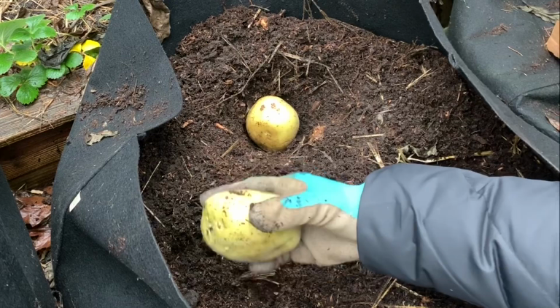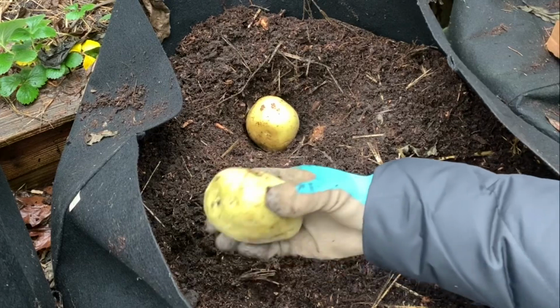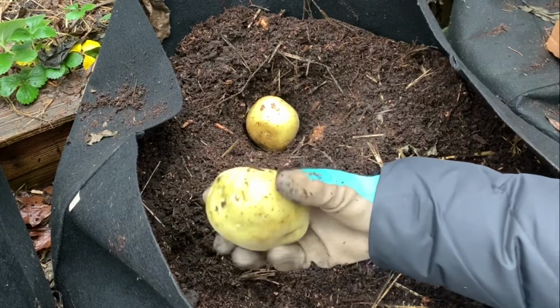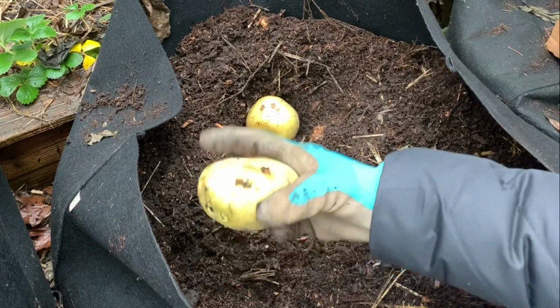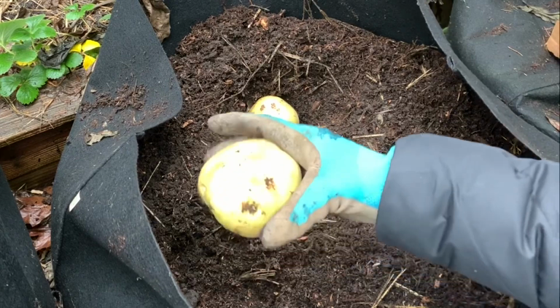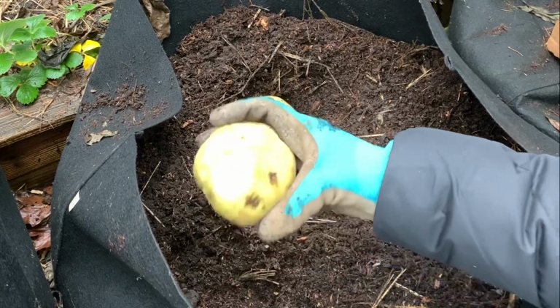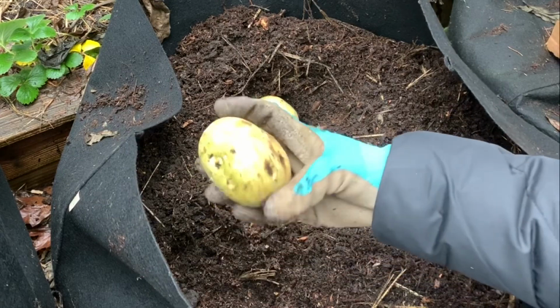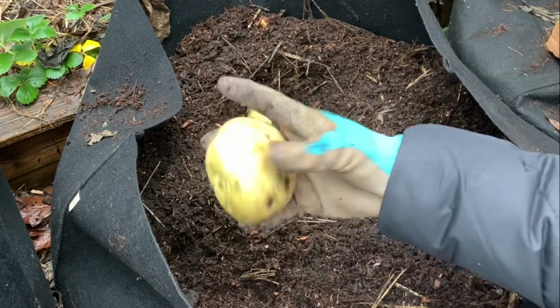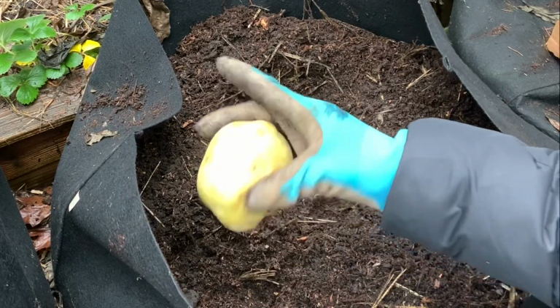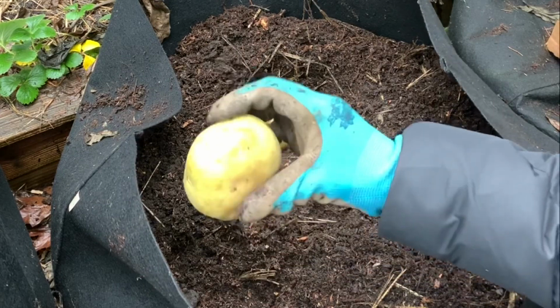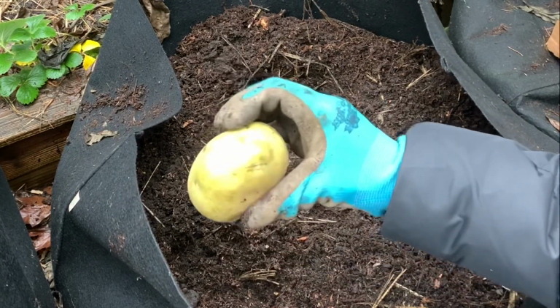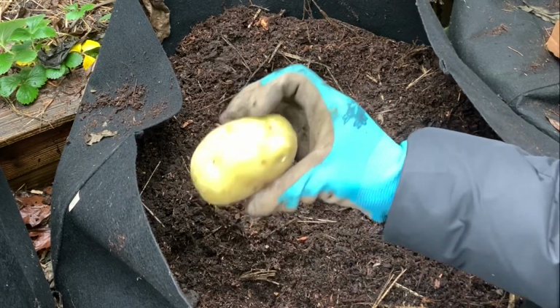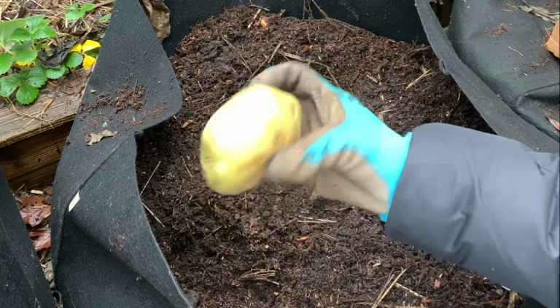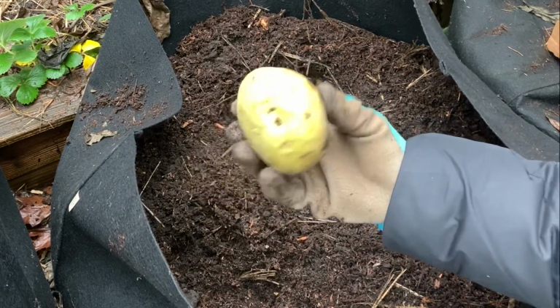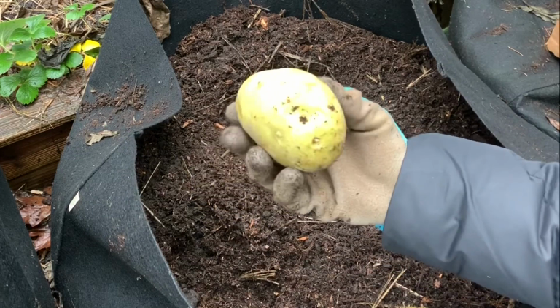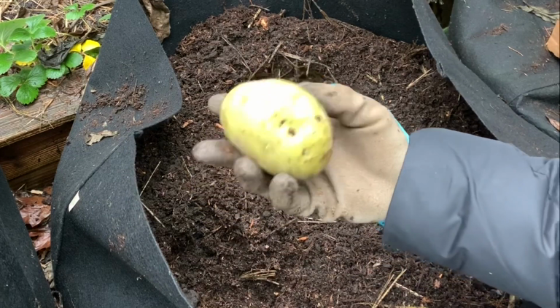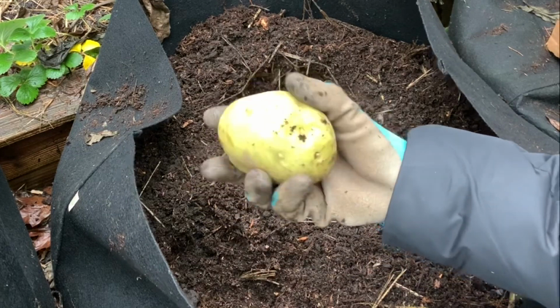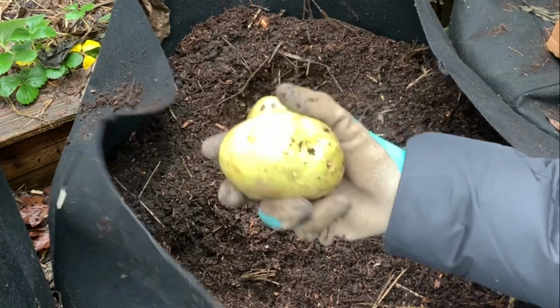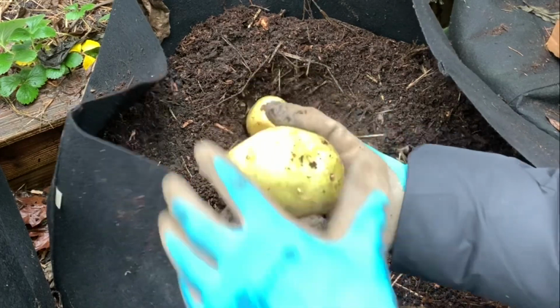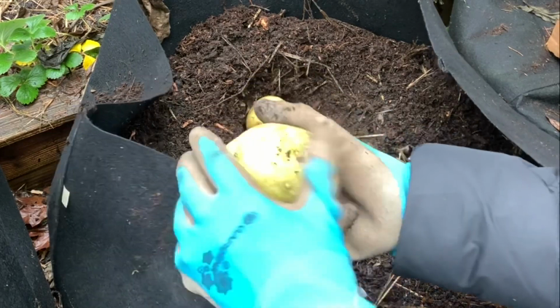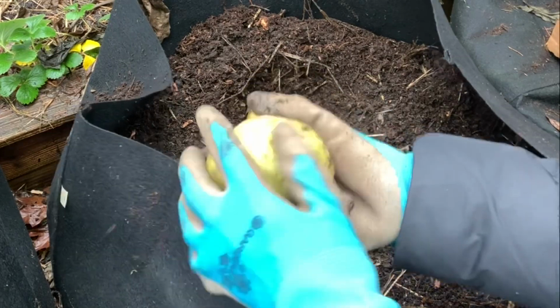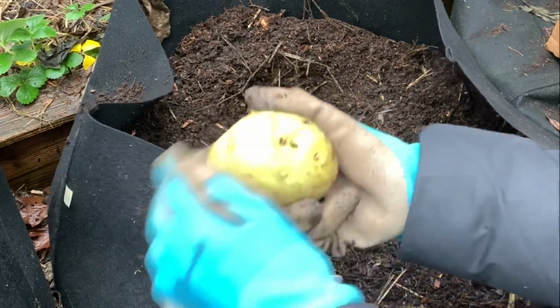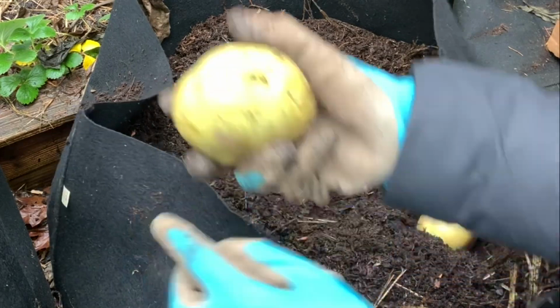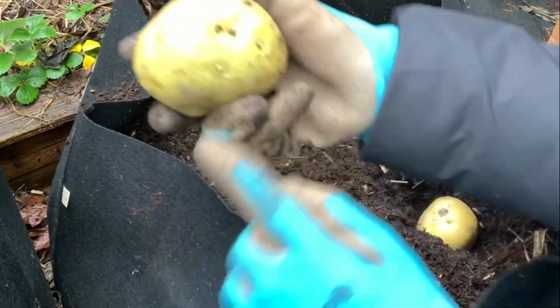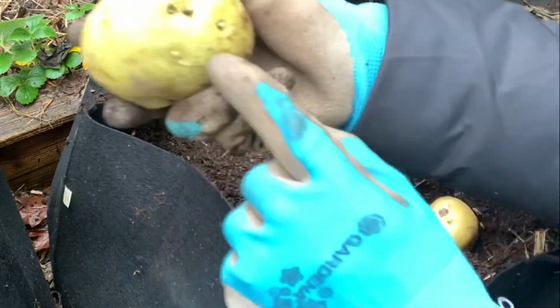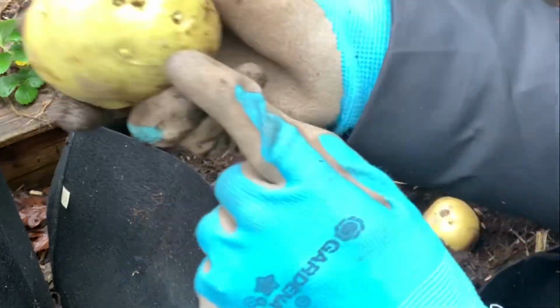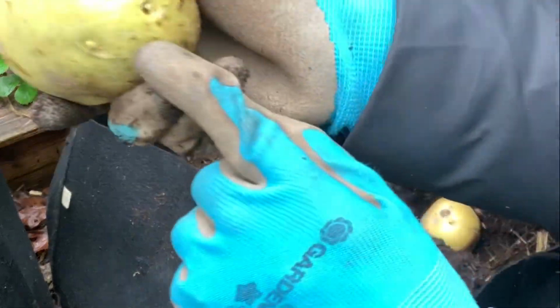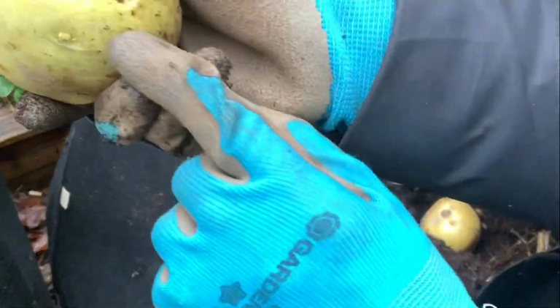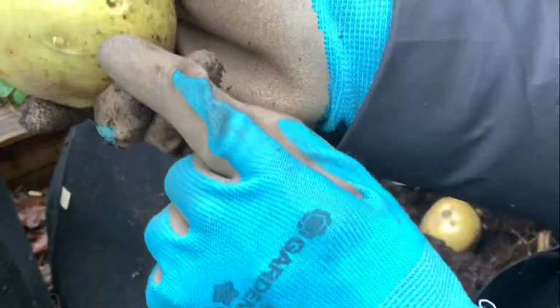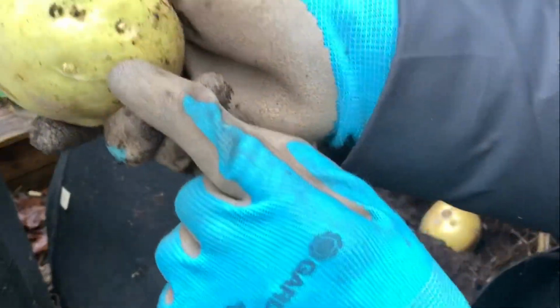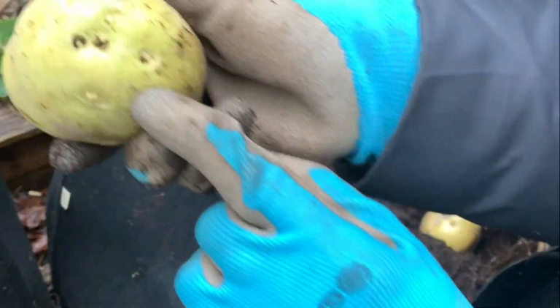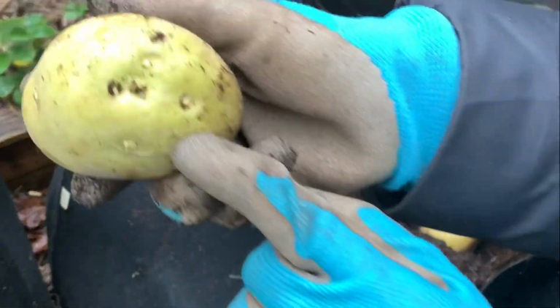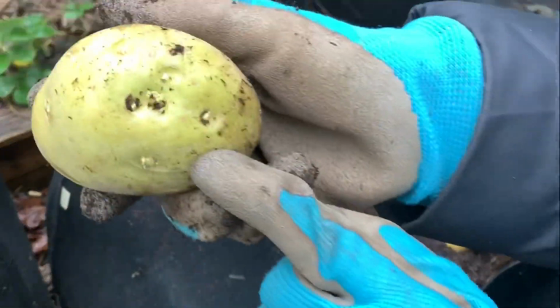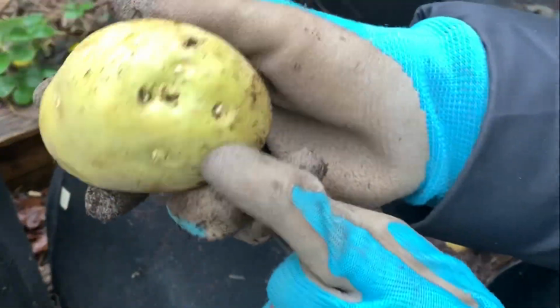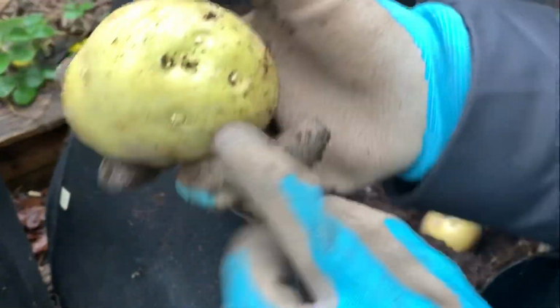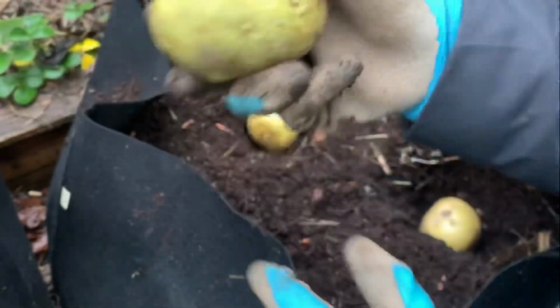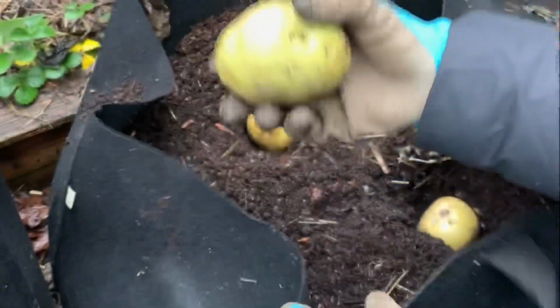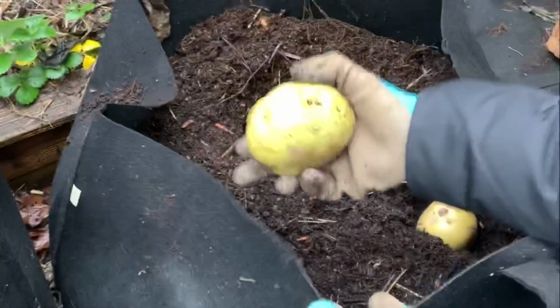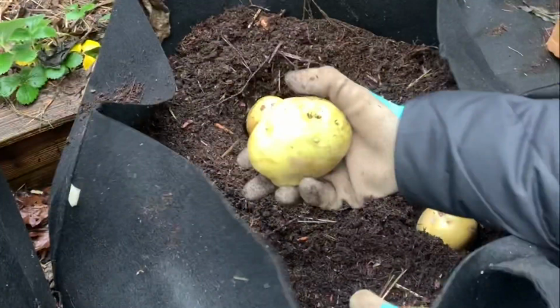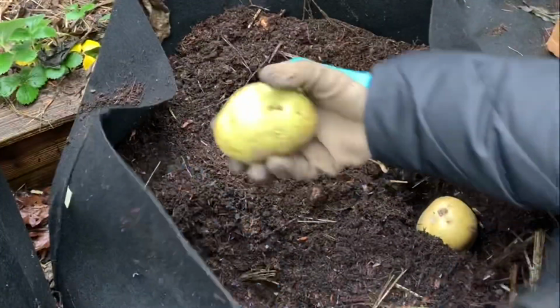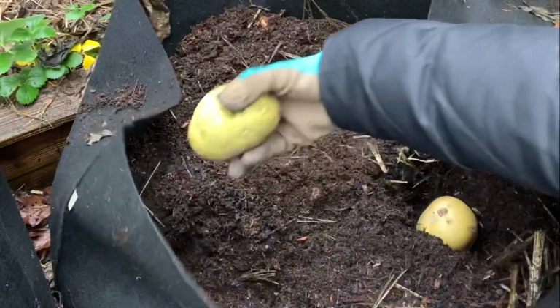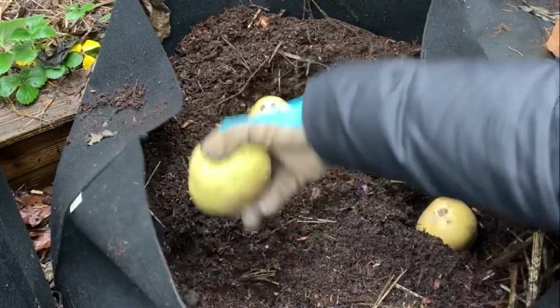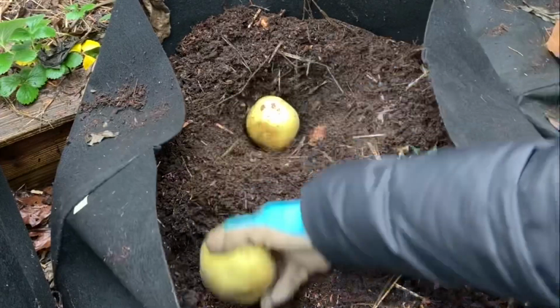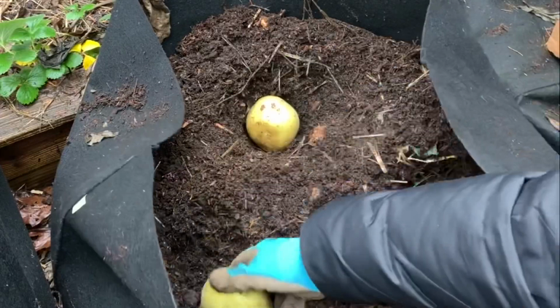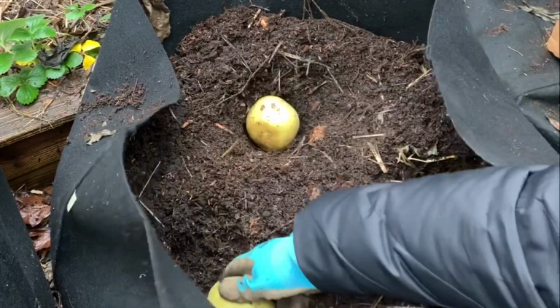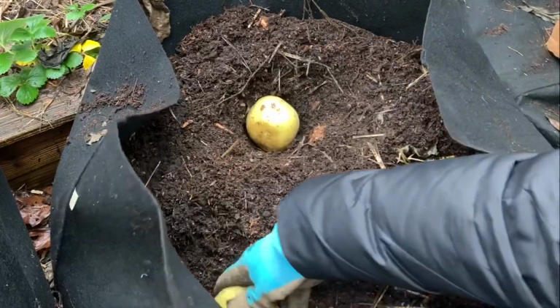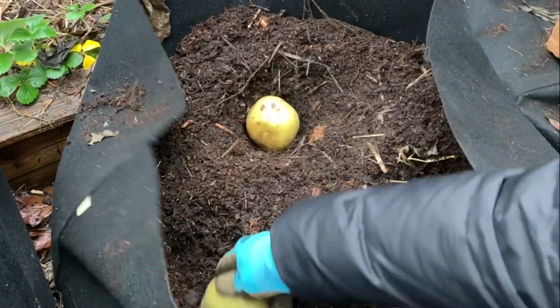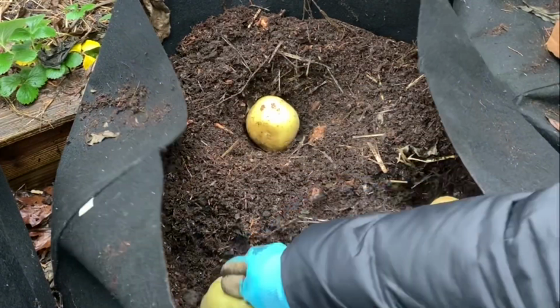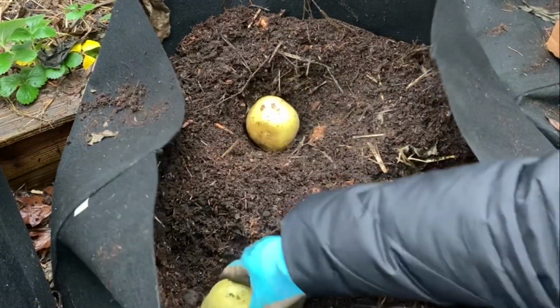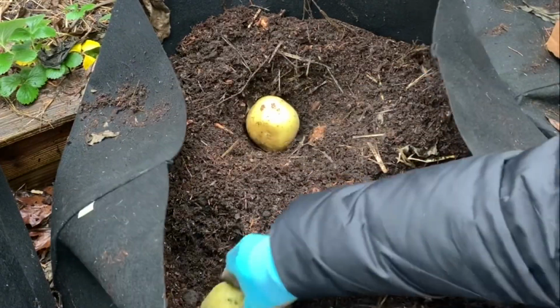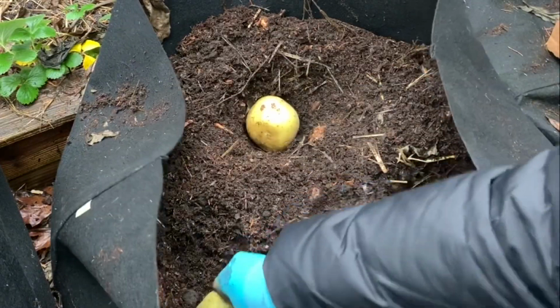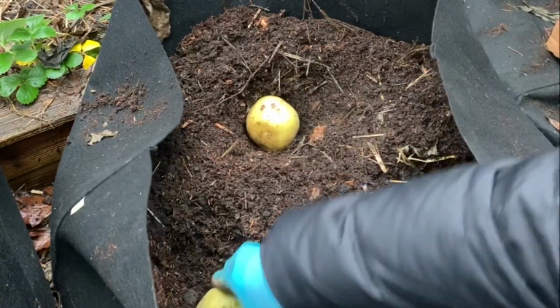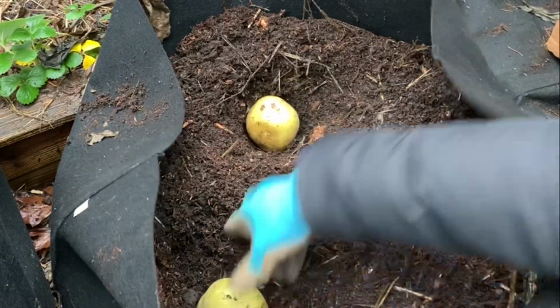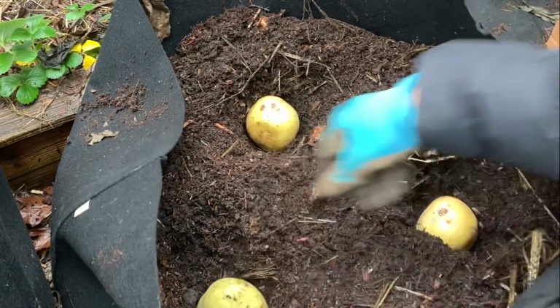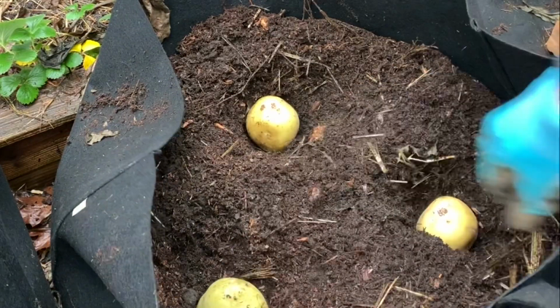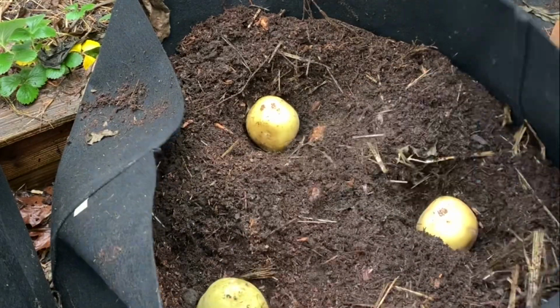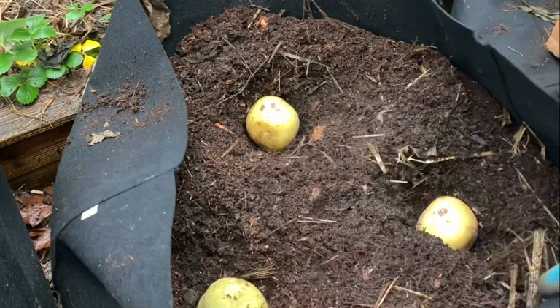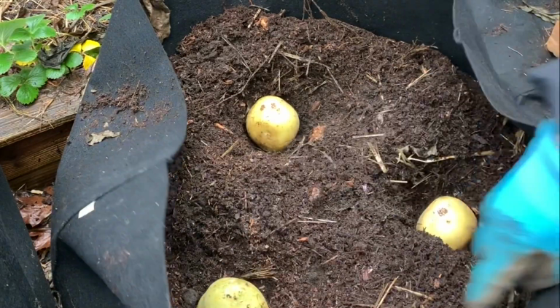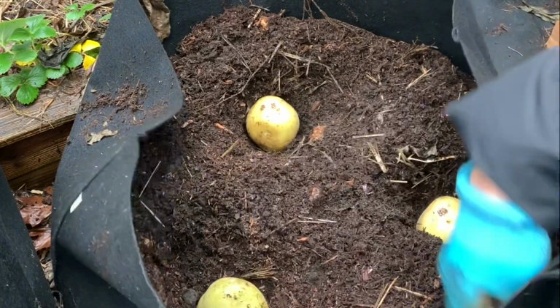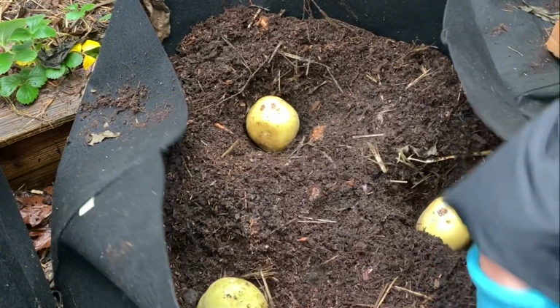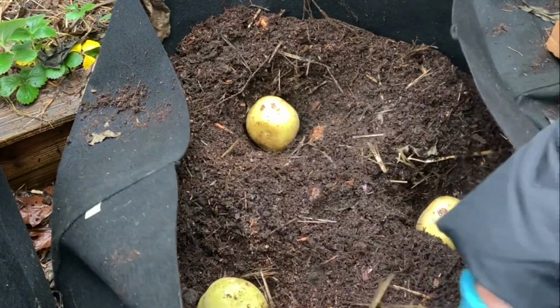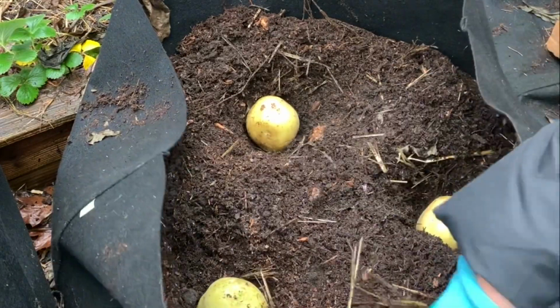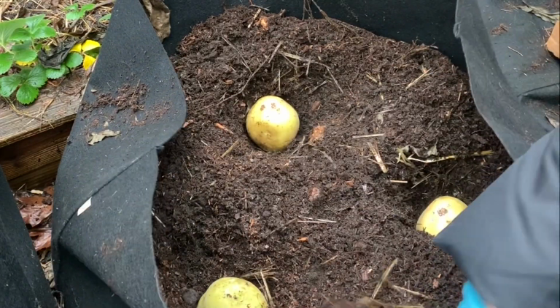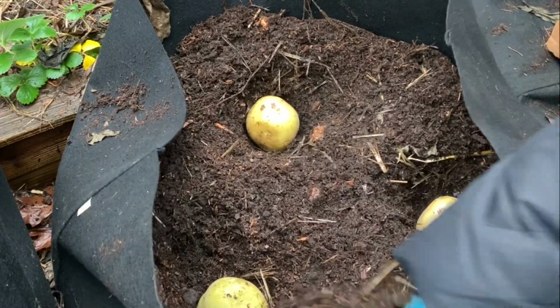Try to face up the eyes when you are burying them — I didn't do that with this one. There are lots of eyes, you can see all those eyes. I'll just face that up and go ahead and bury them.